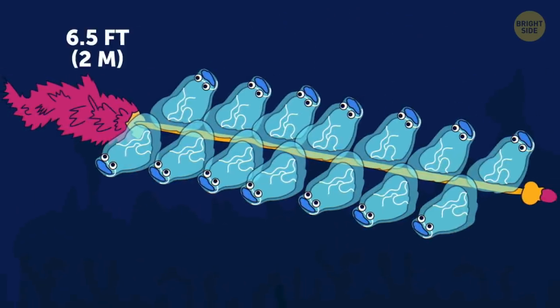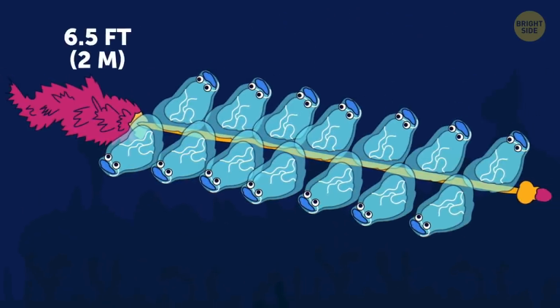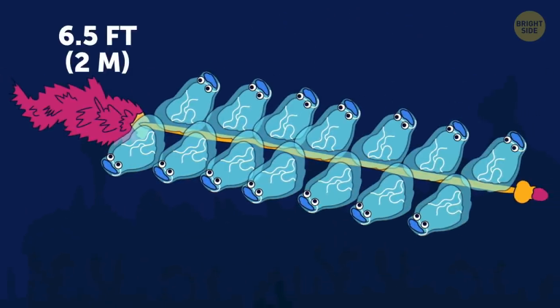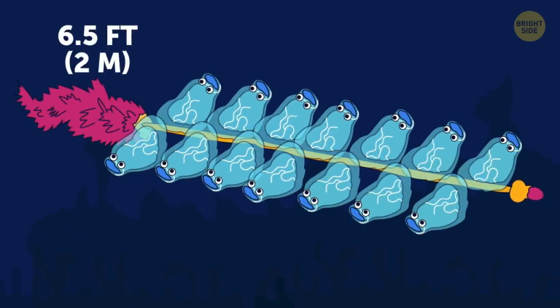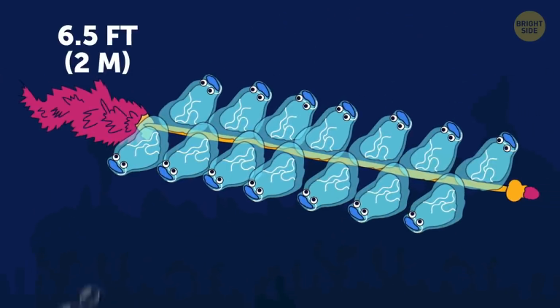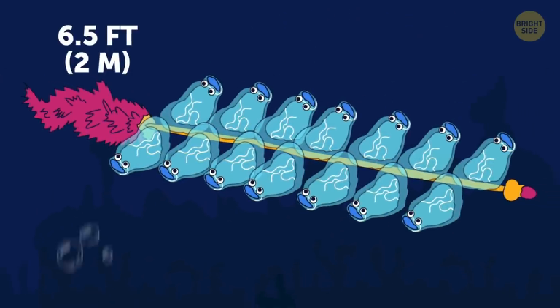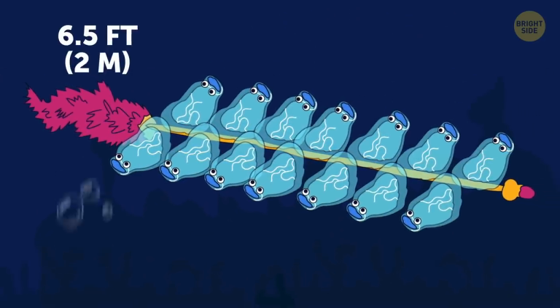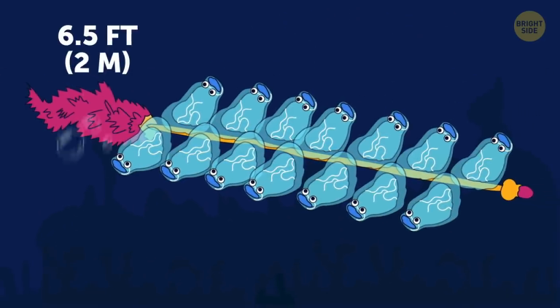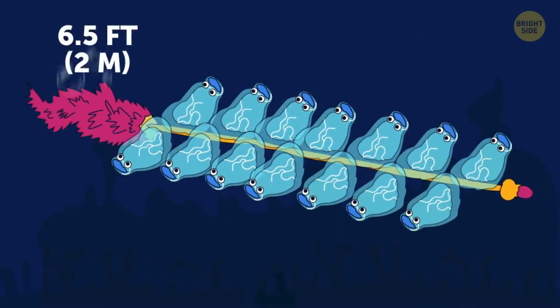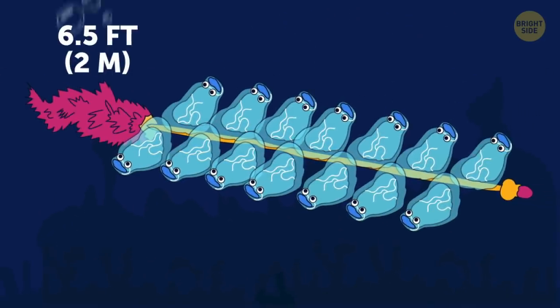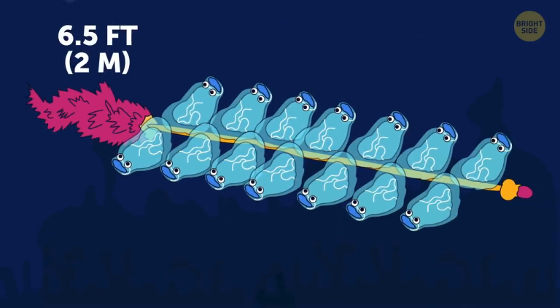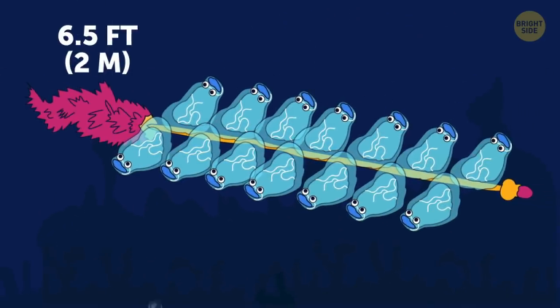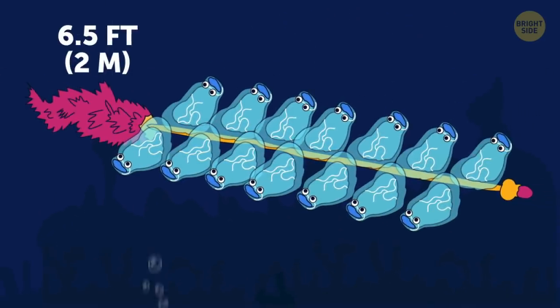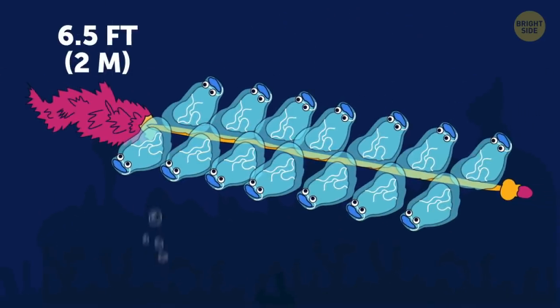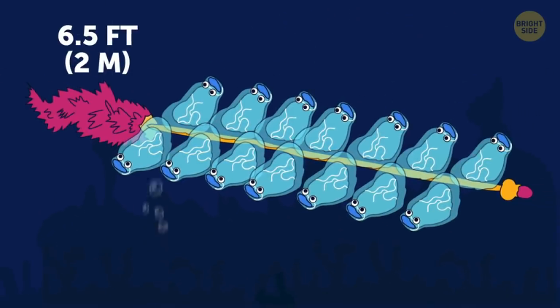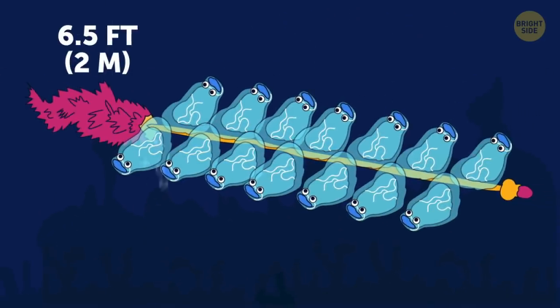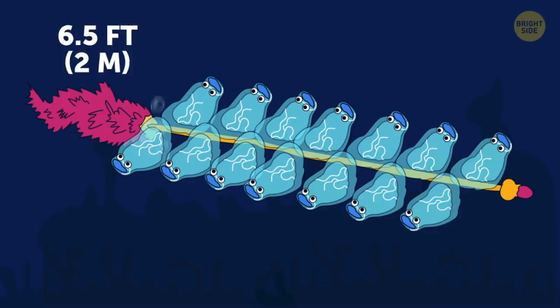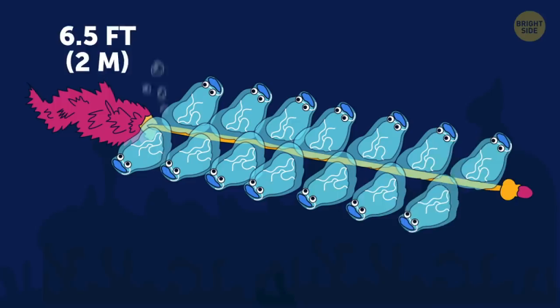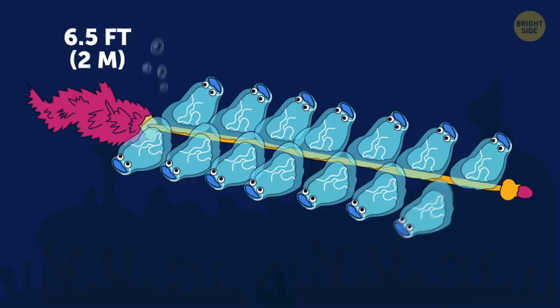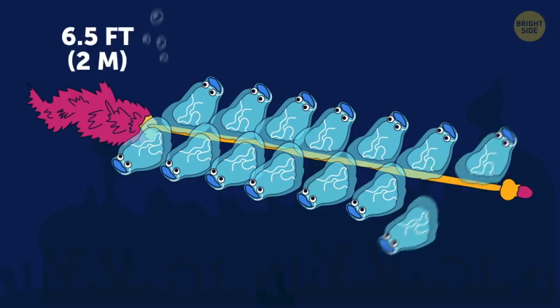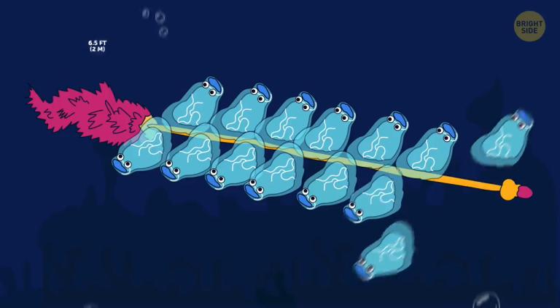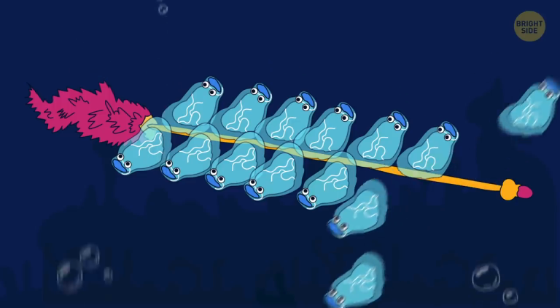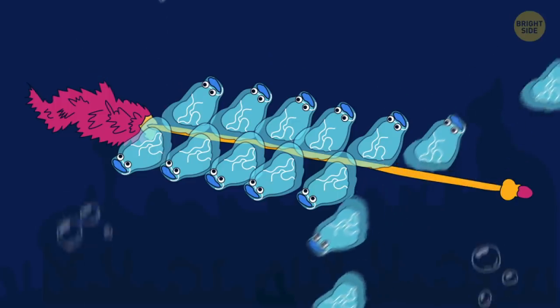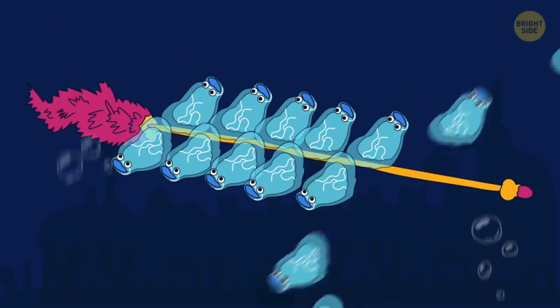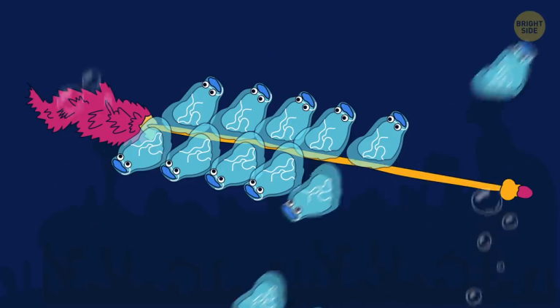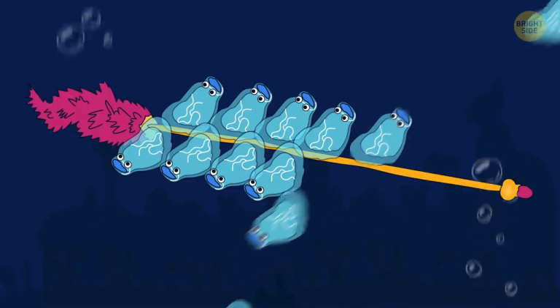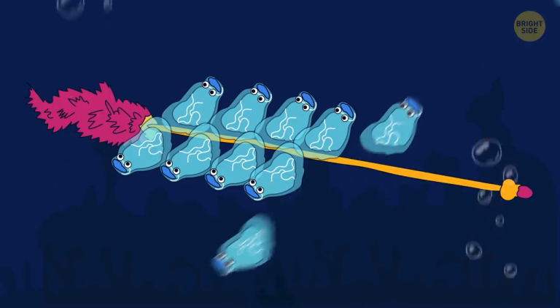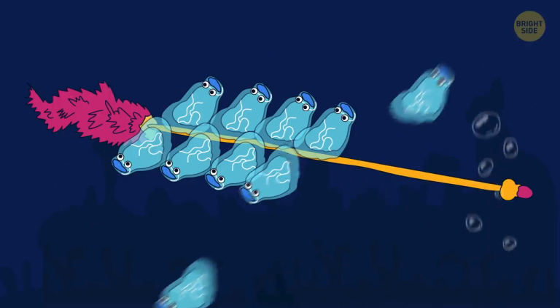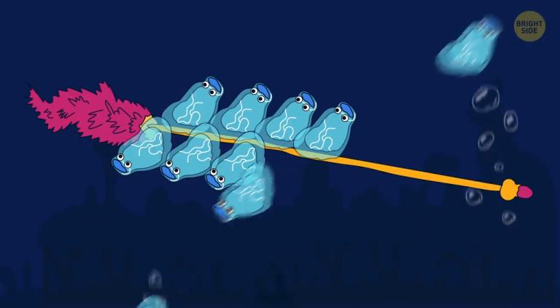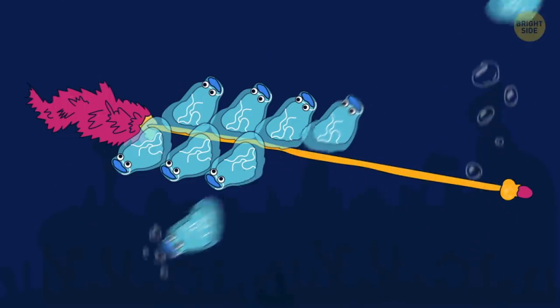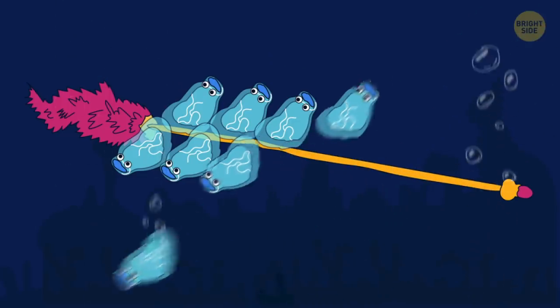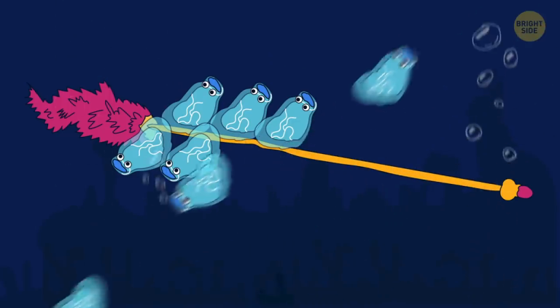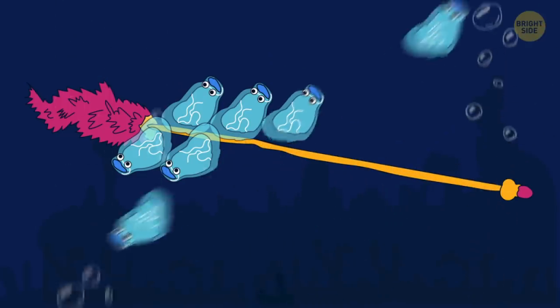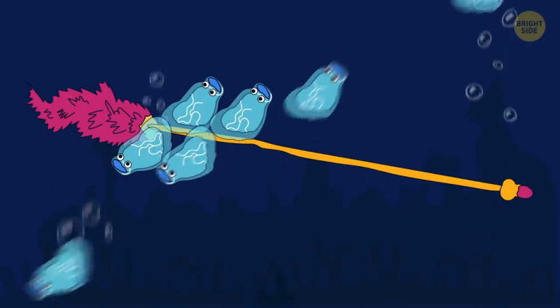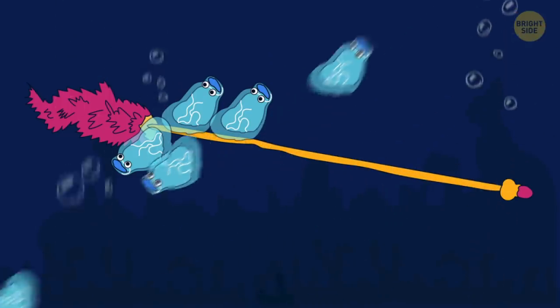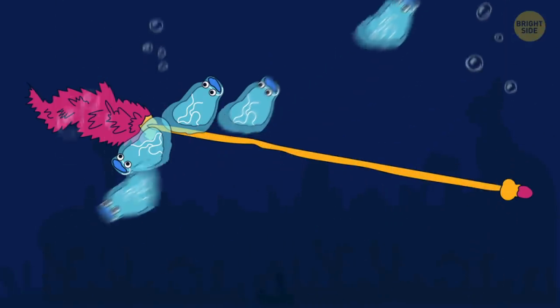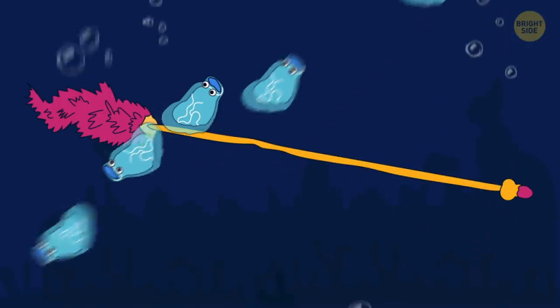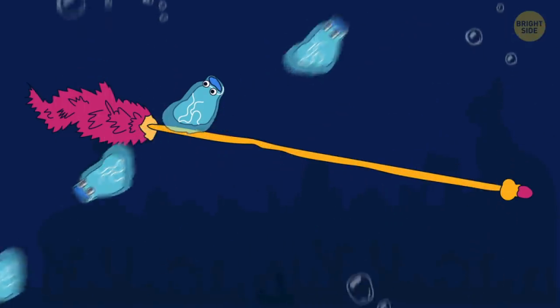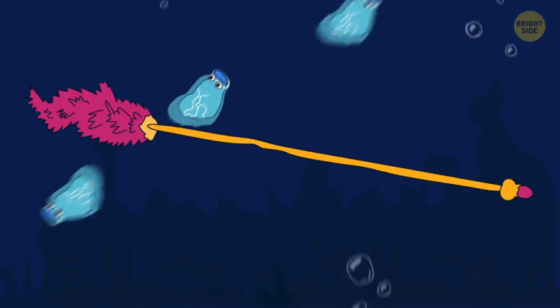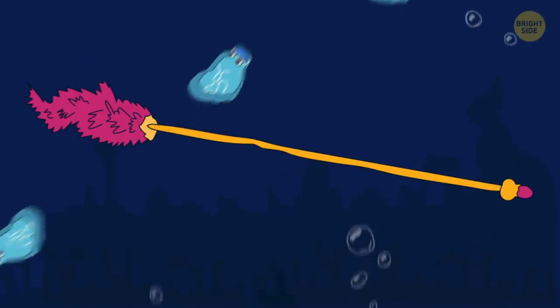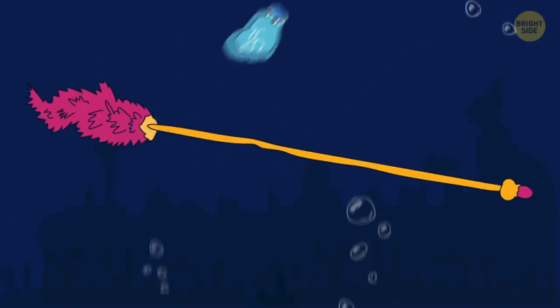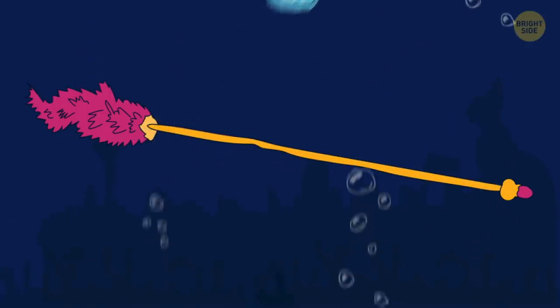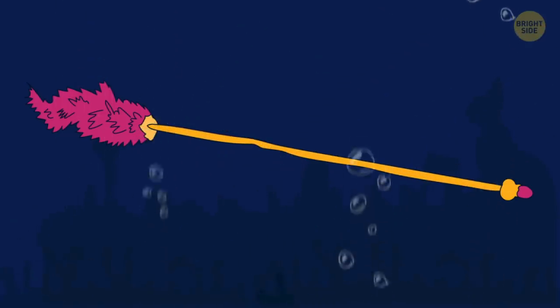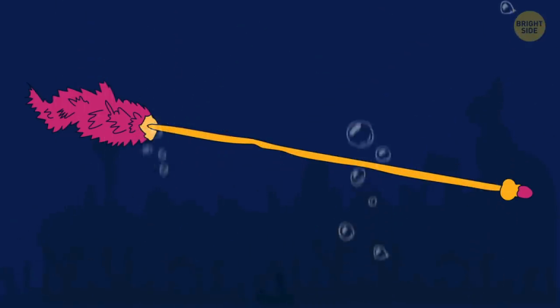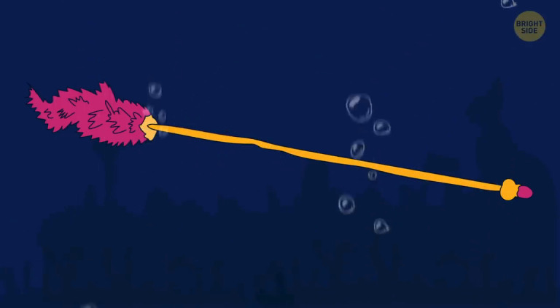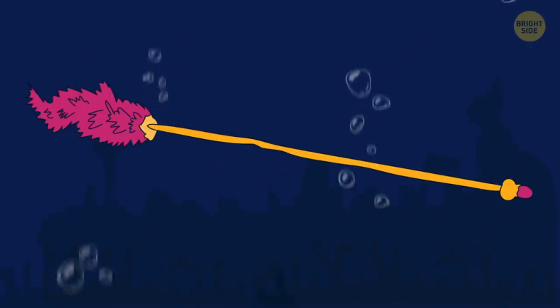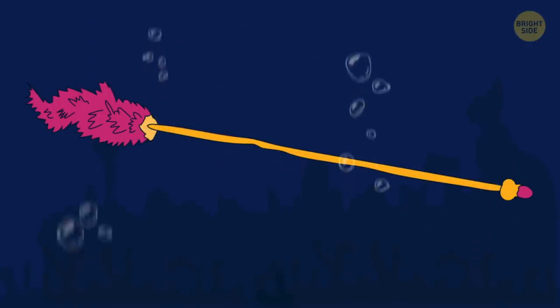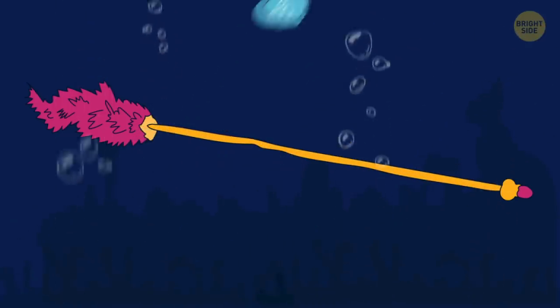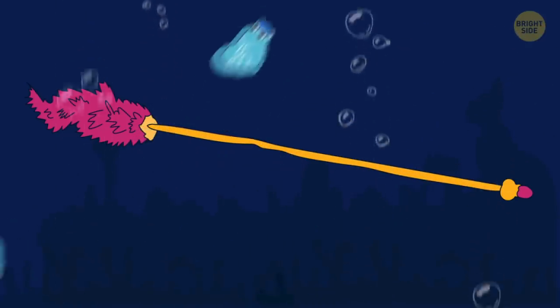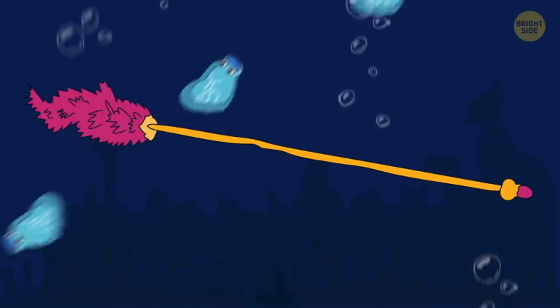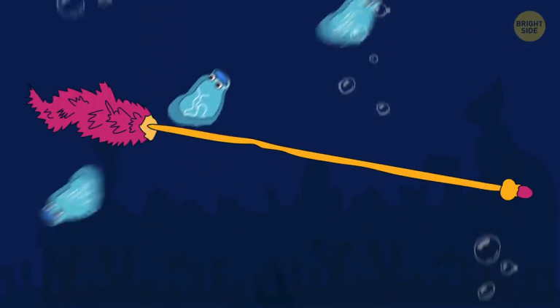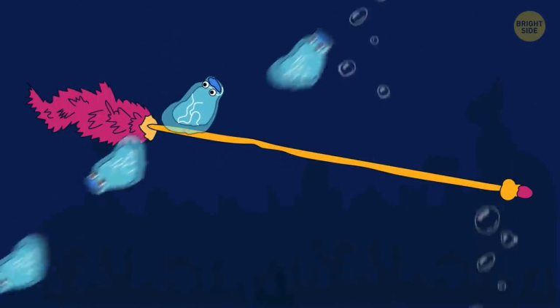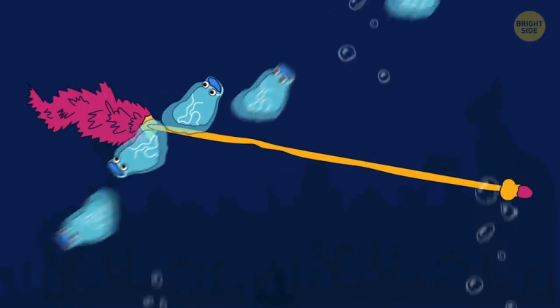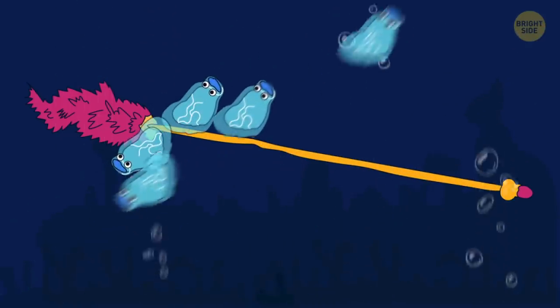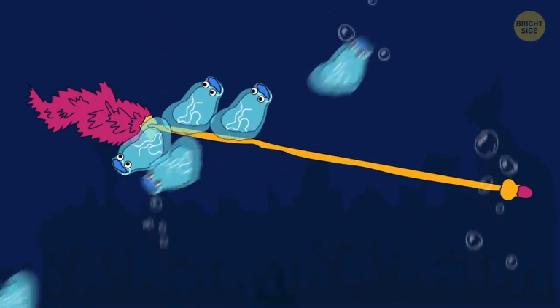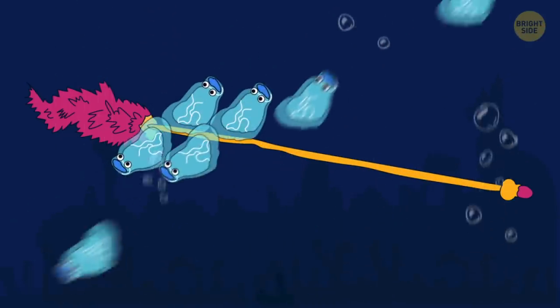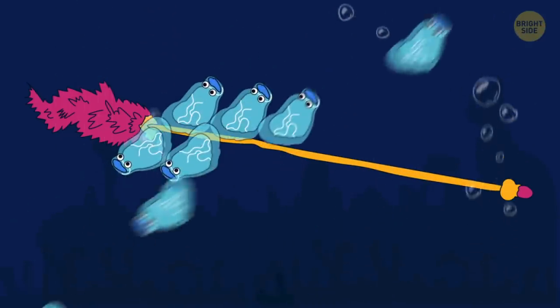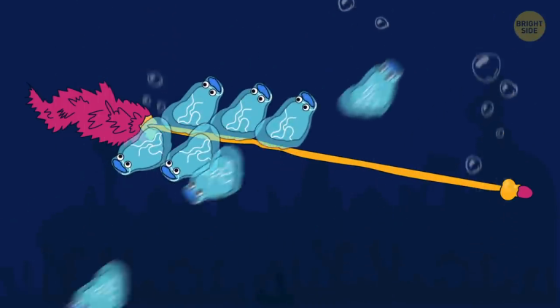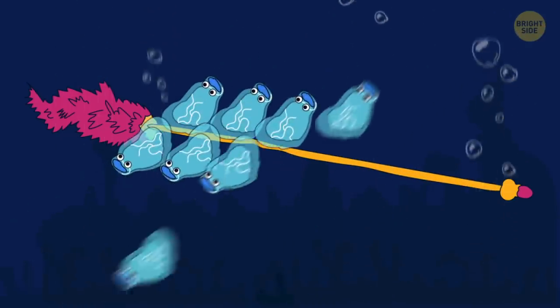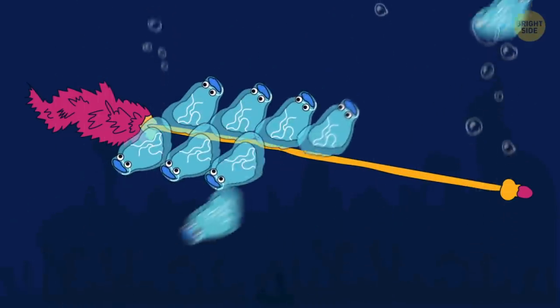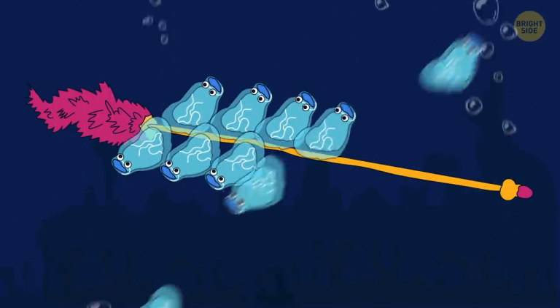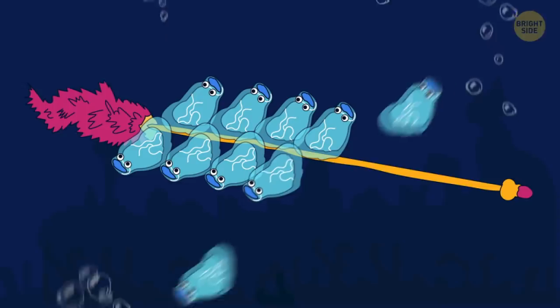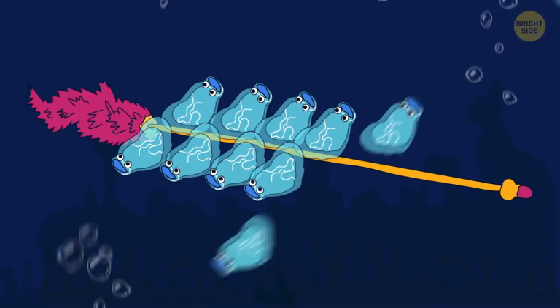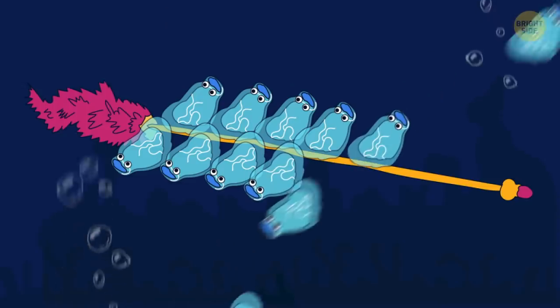Auris orthocana isn't a single organism. It's a colony of transparent bells attached to a bright orange stick.